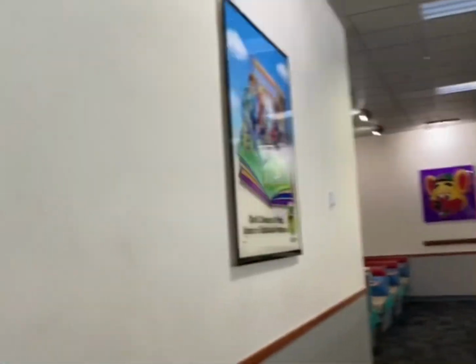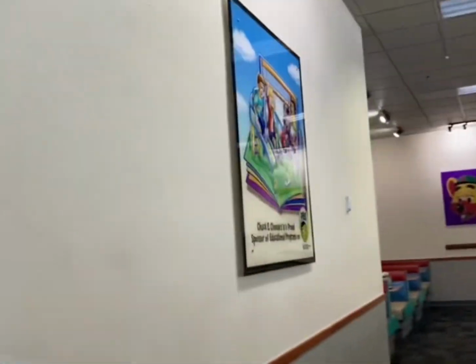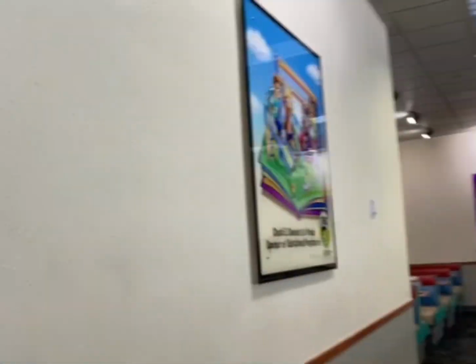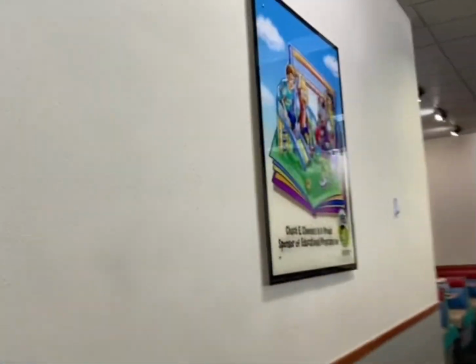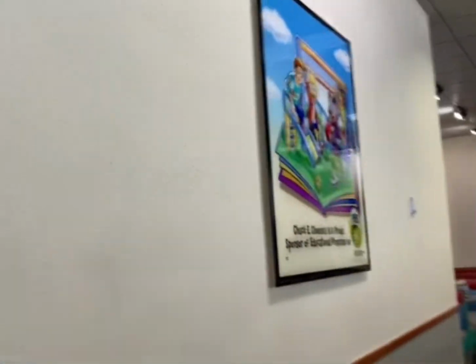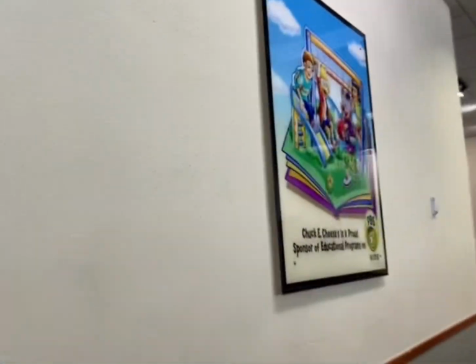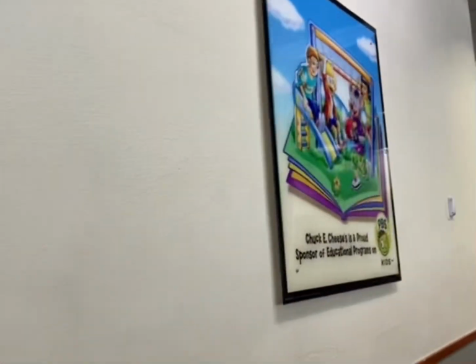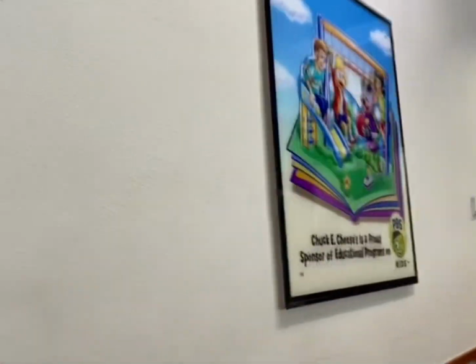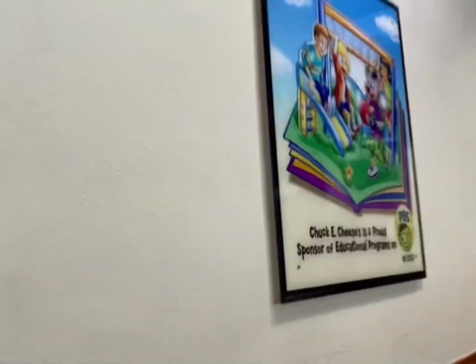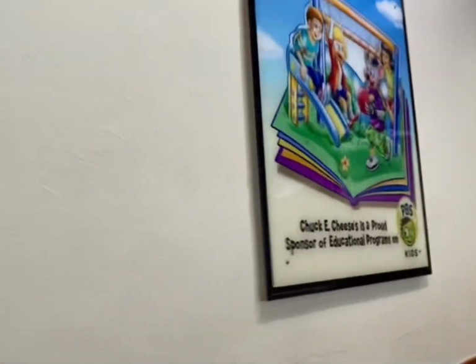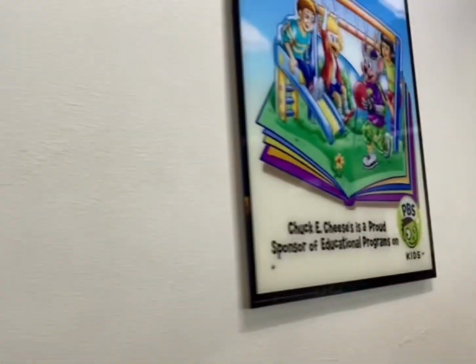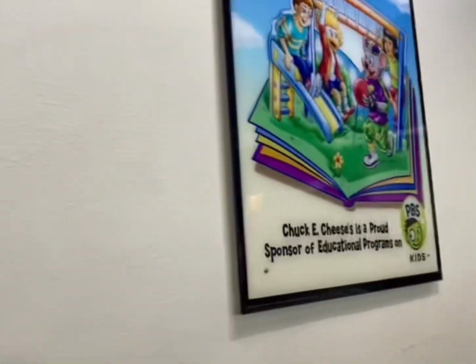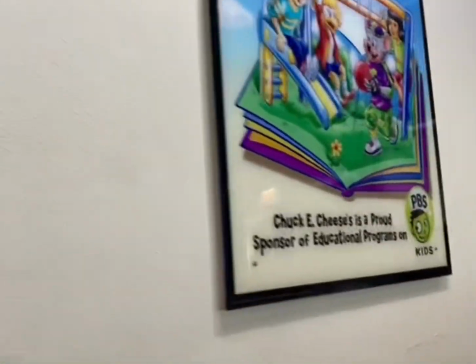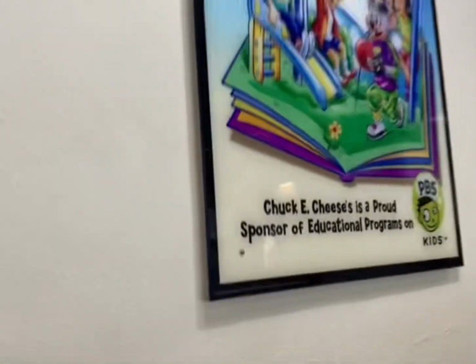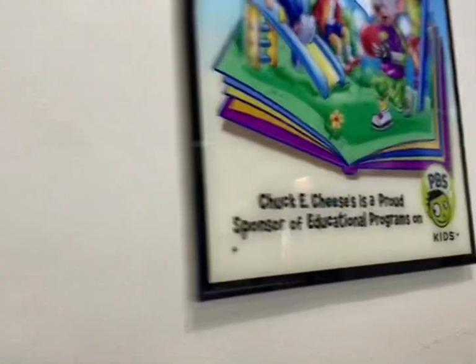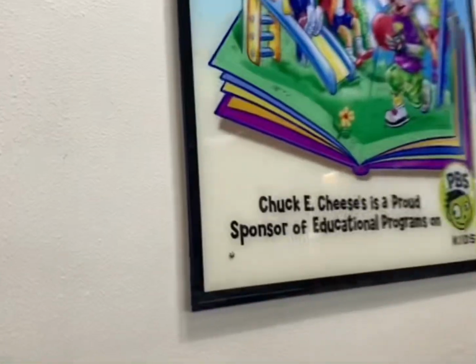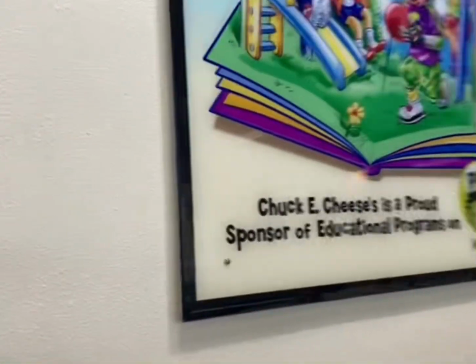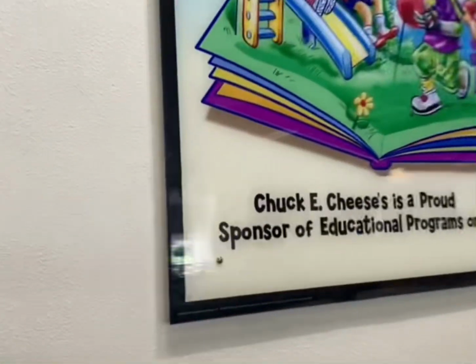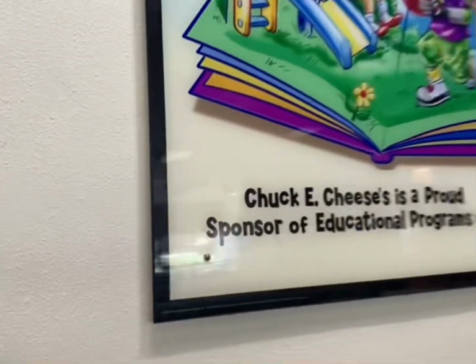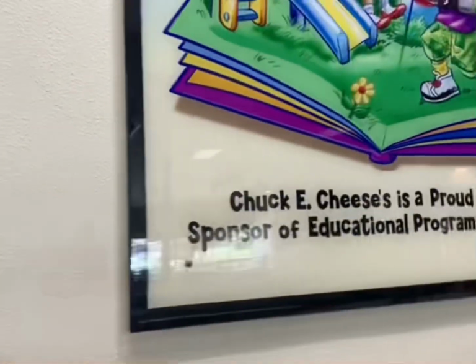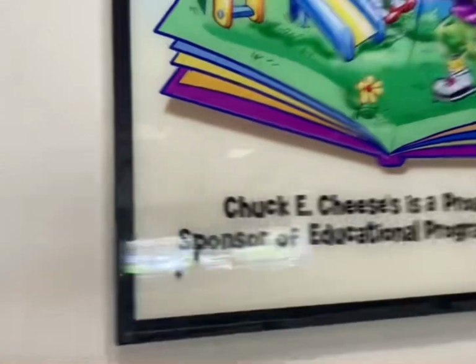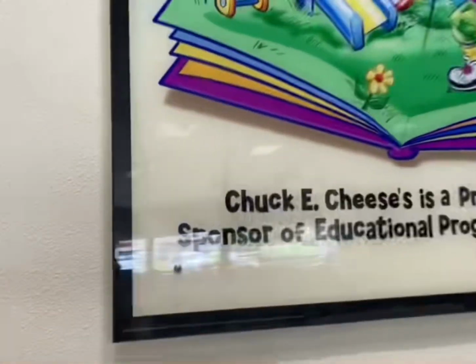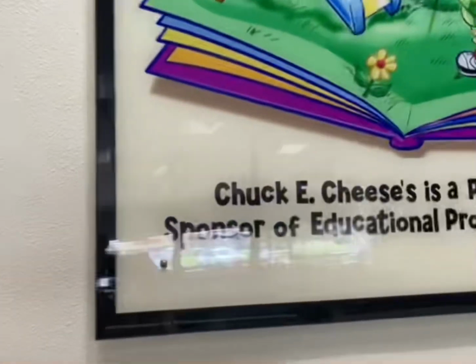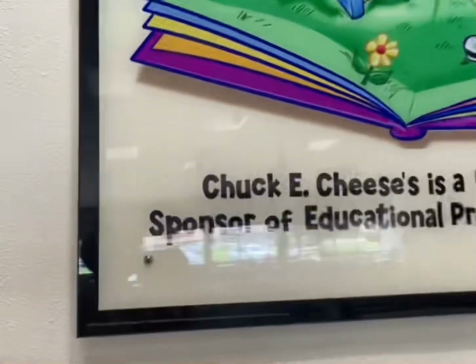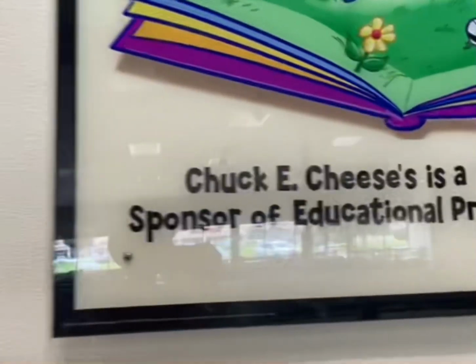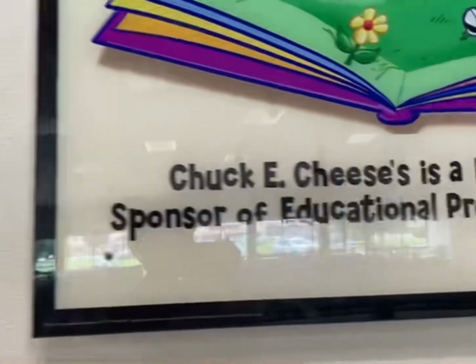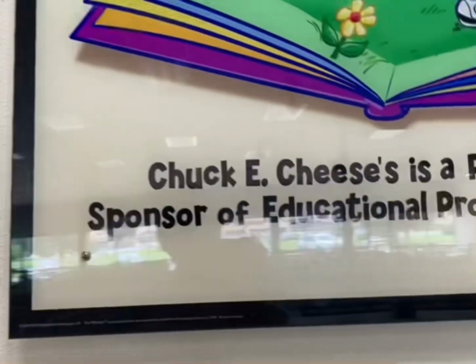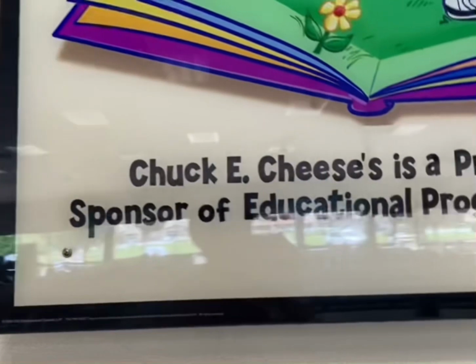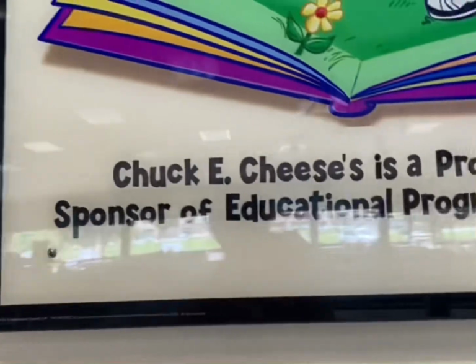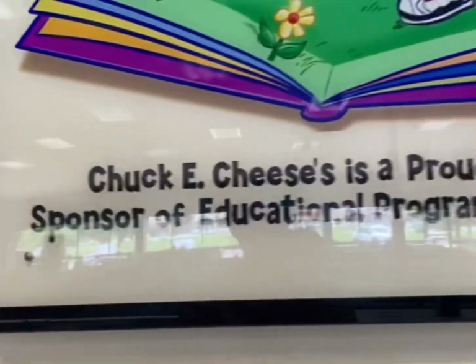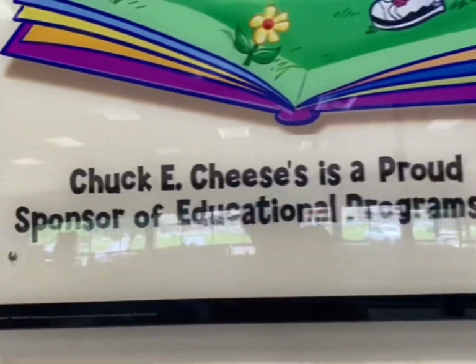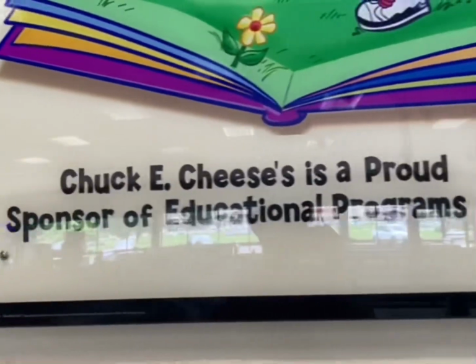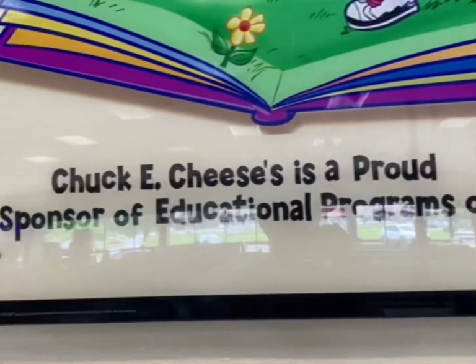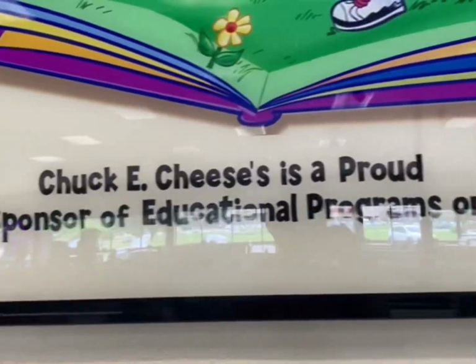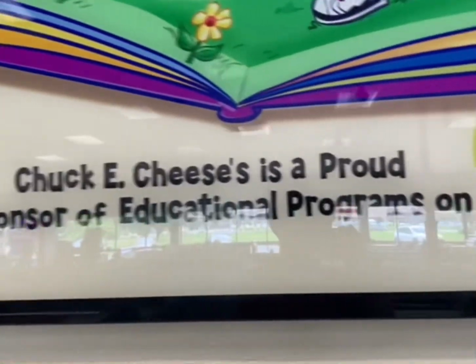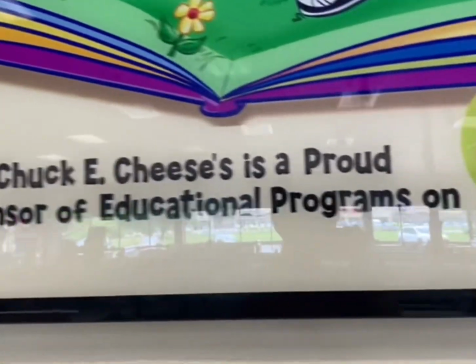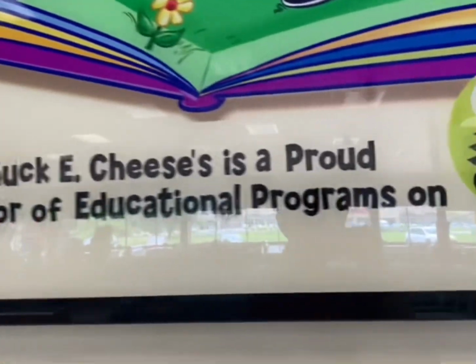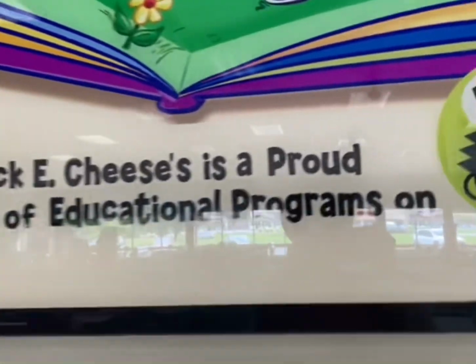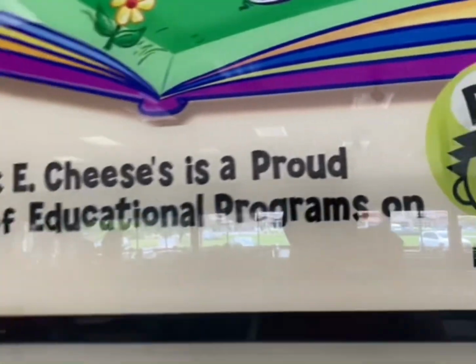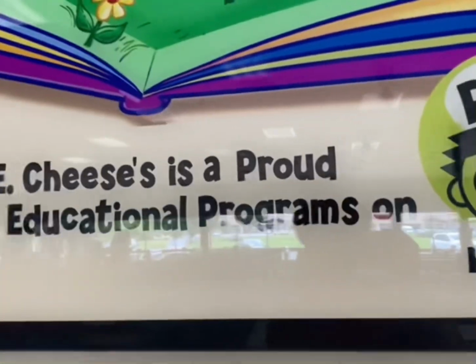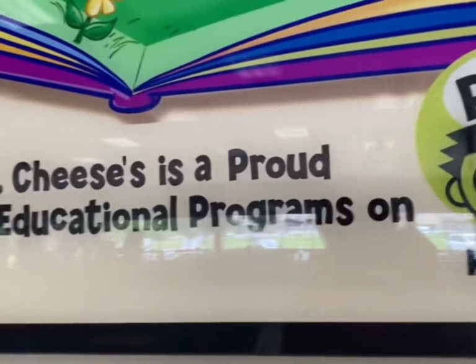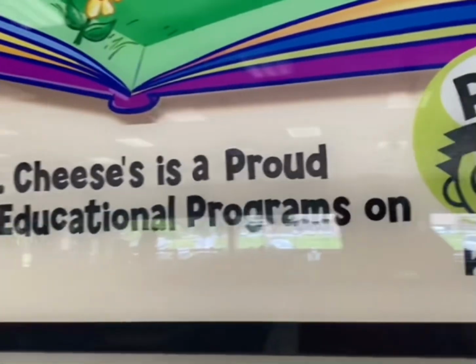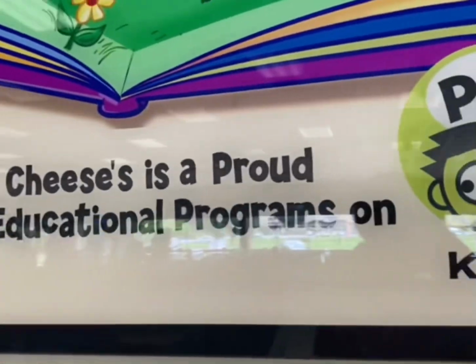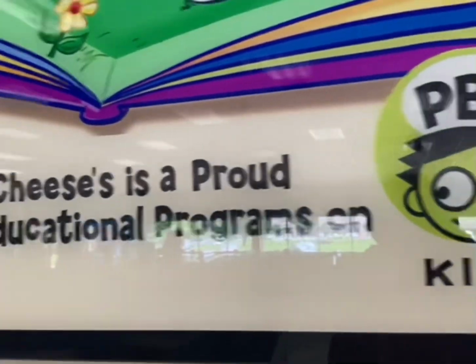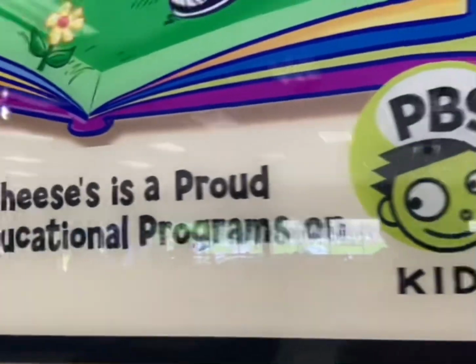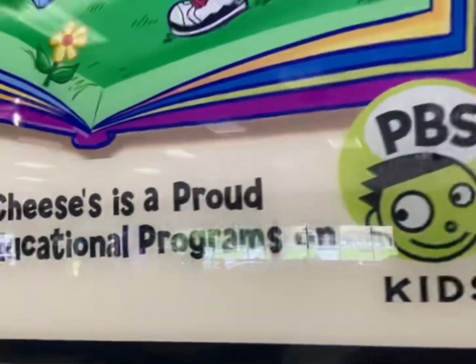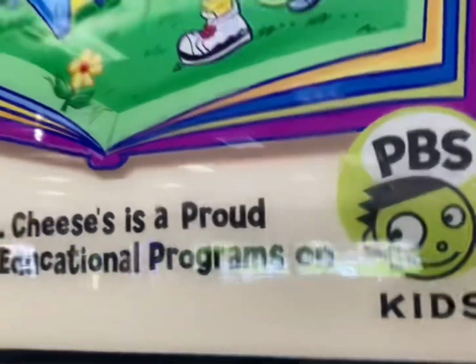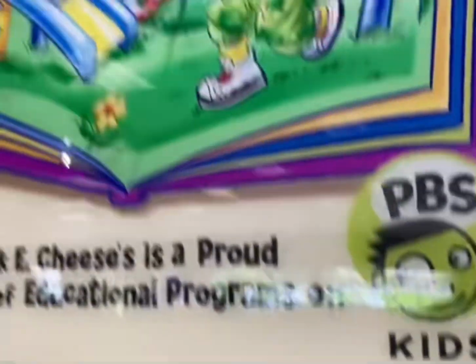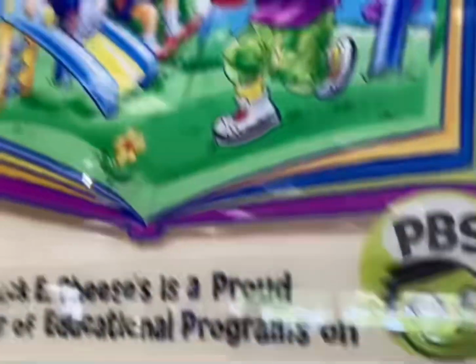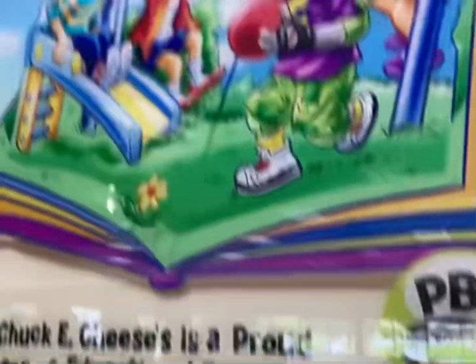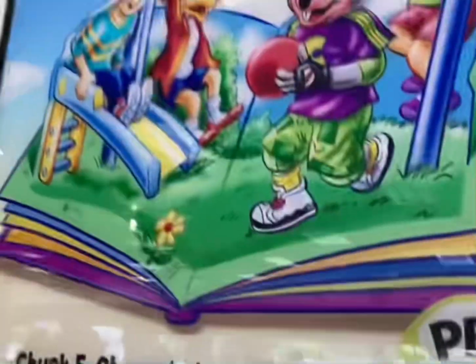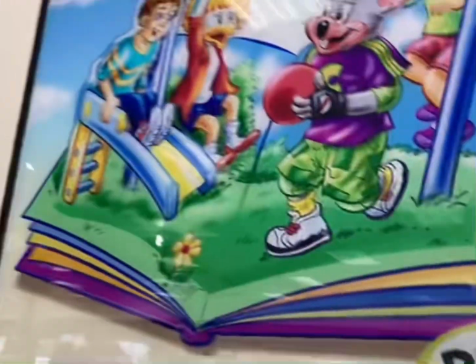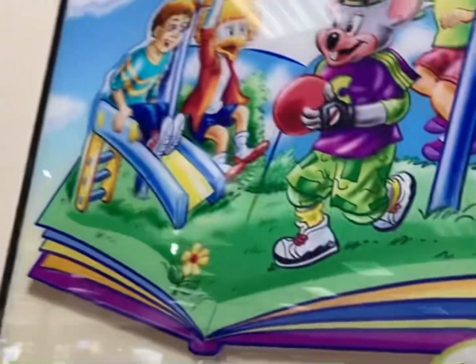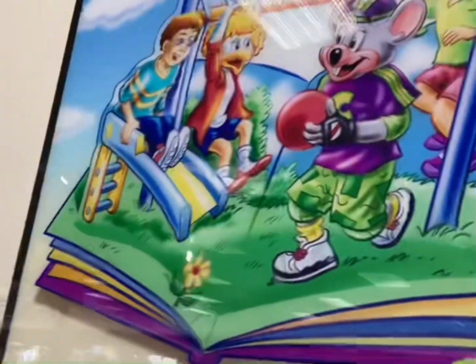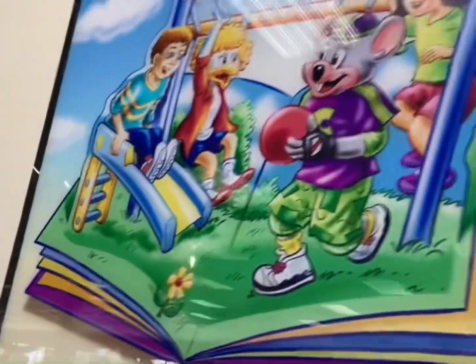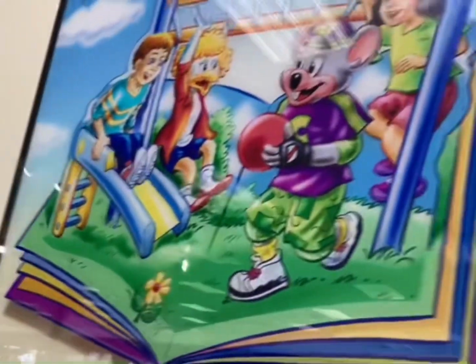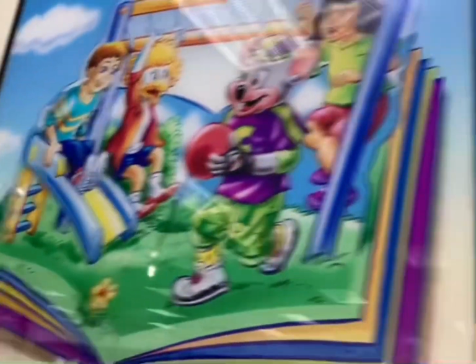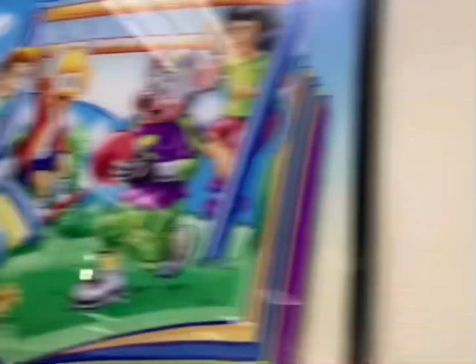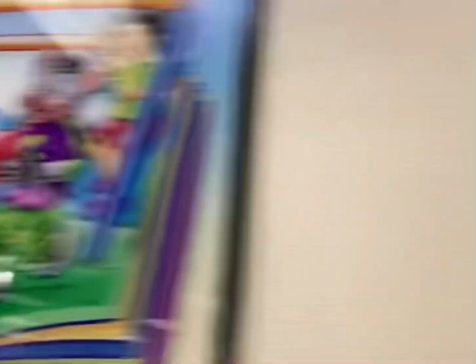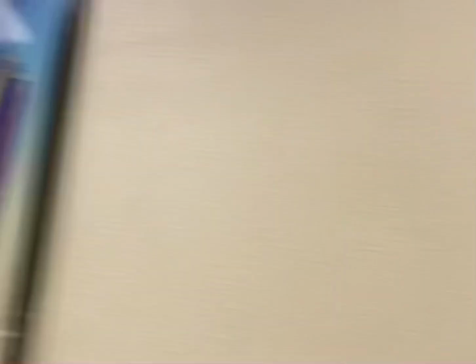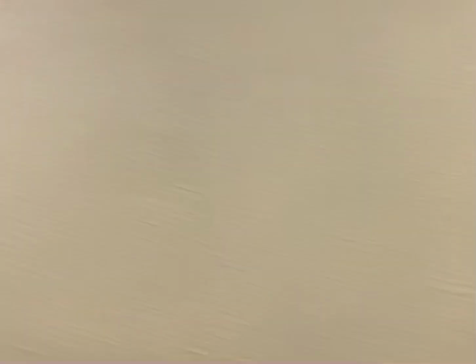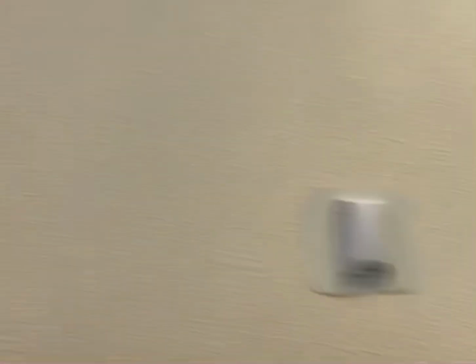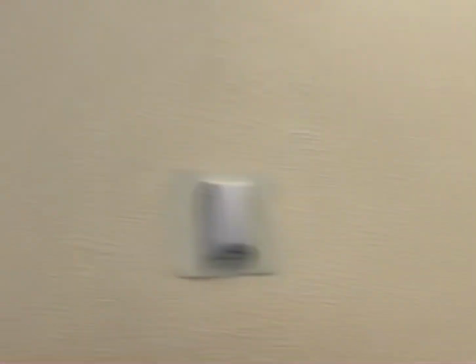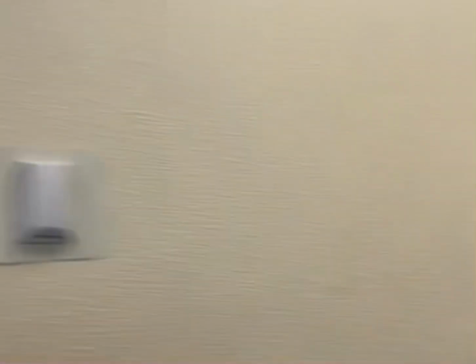Hey, look at this art piece. Chuck E. Cheese is a proud sponsor of educational programs on kids' PBS. I've not seen that one before actually.